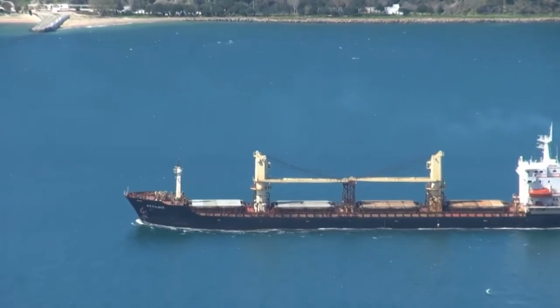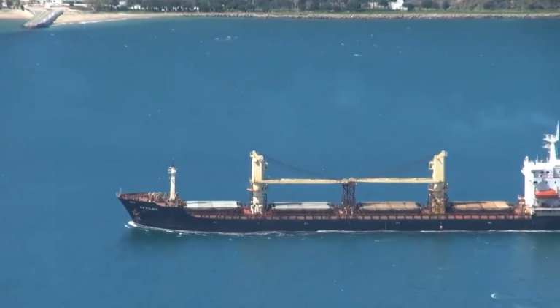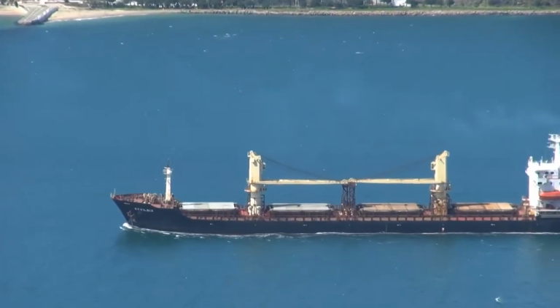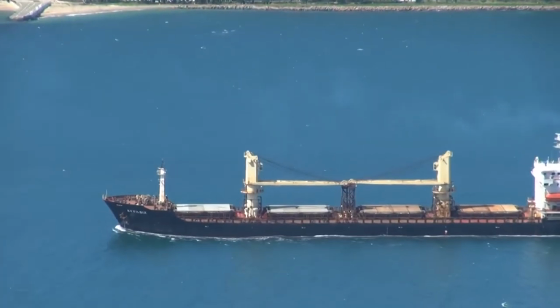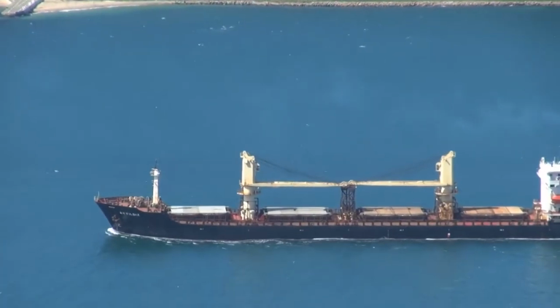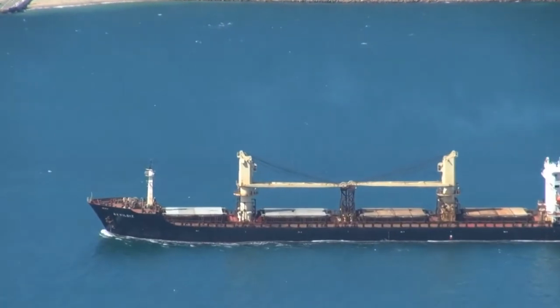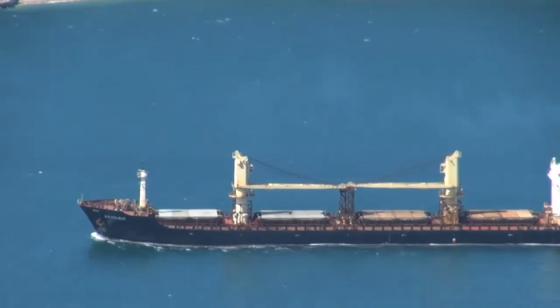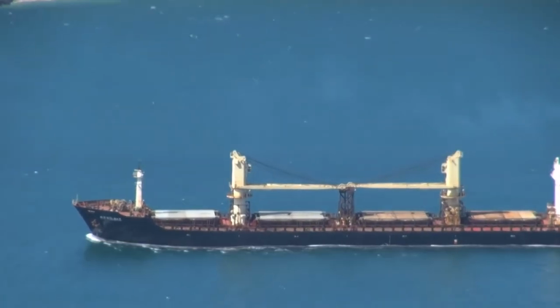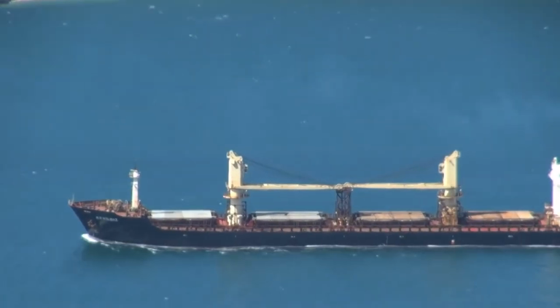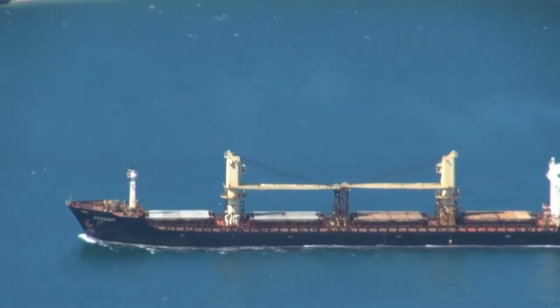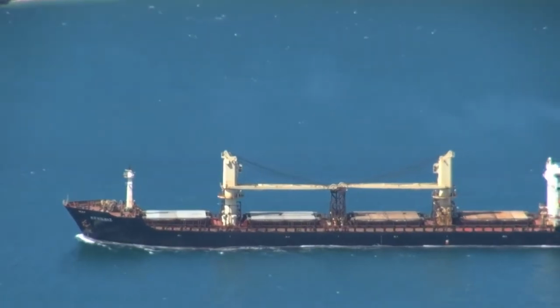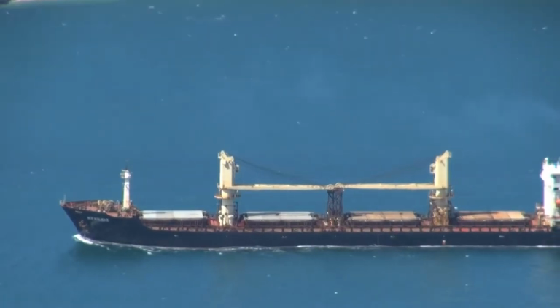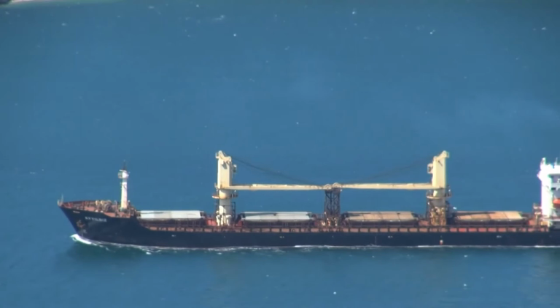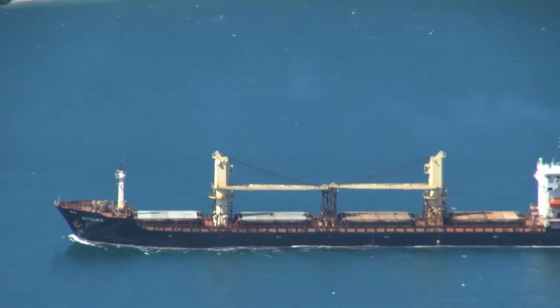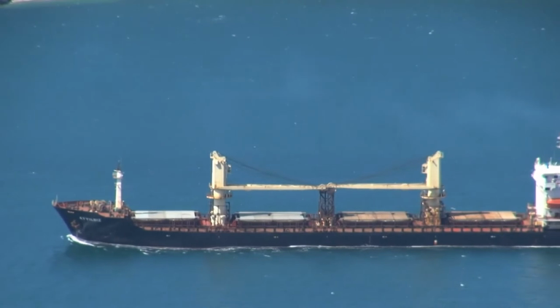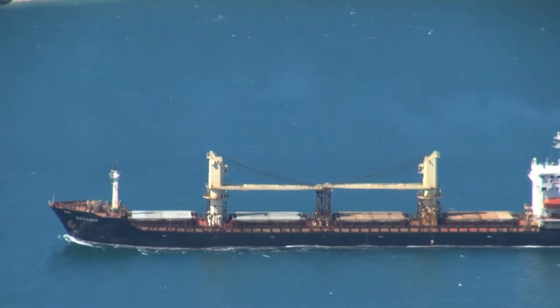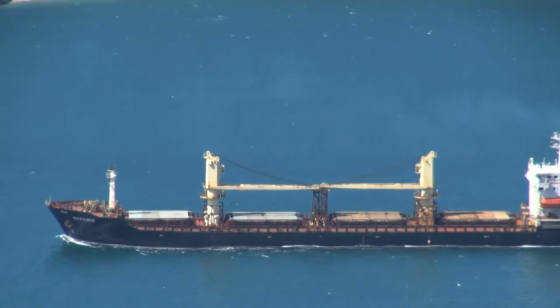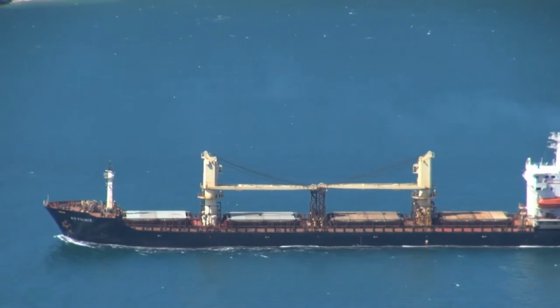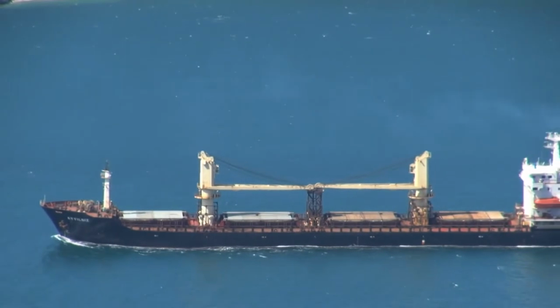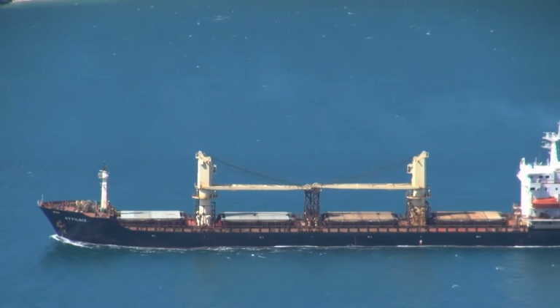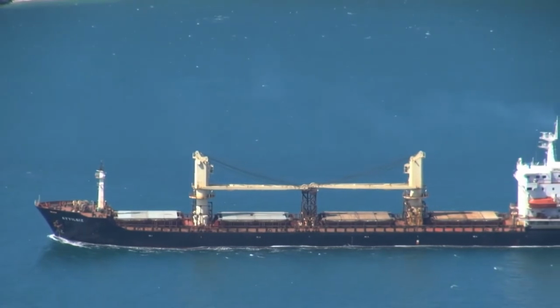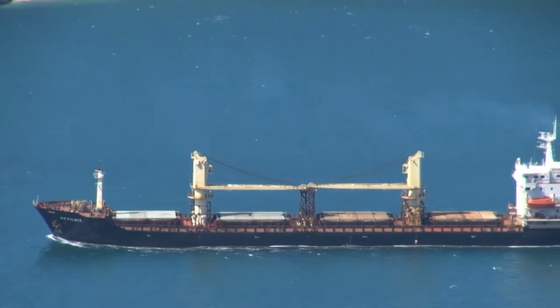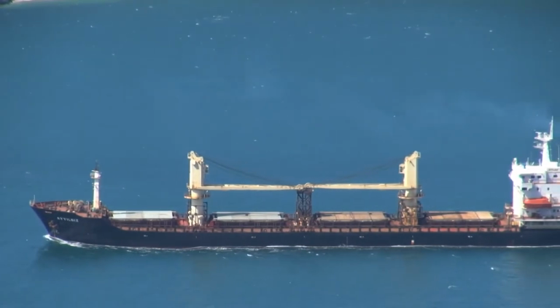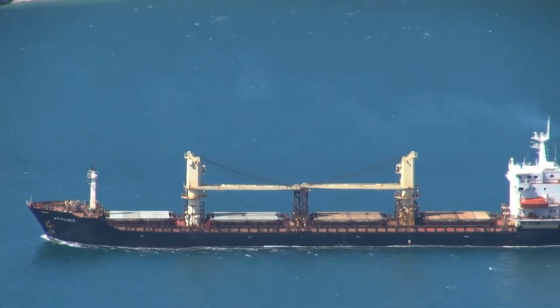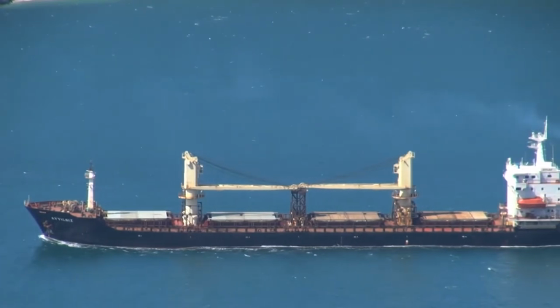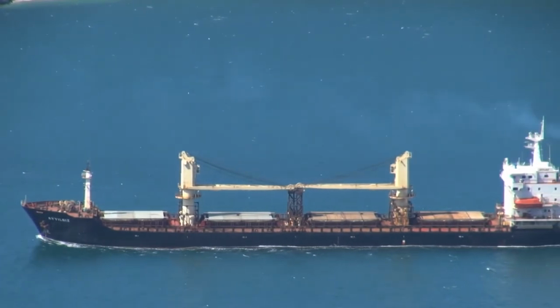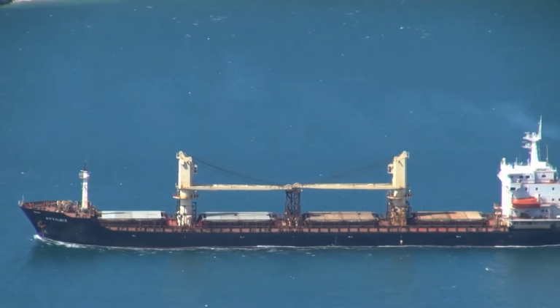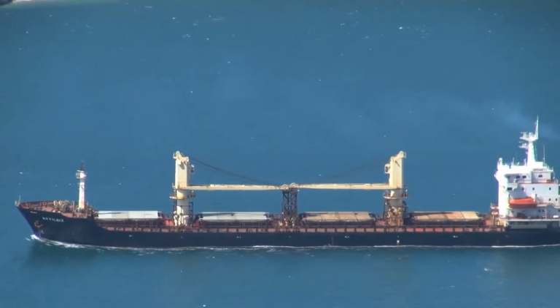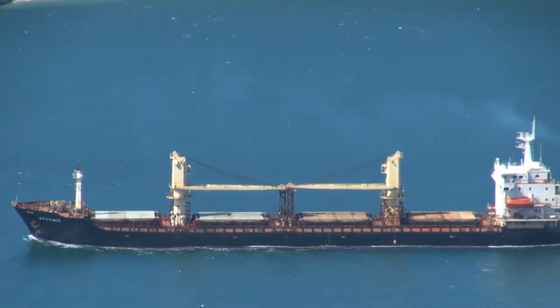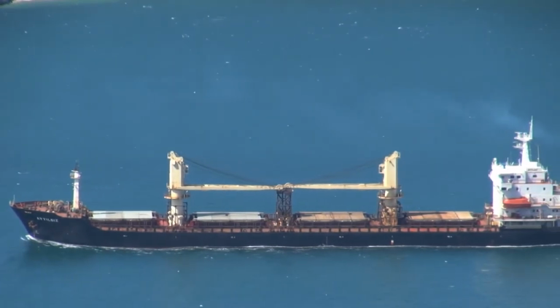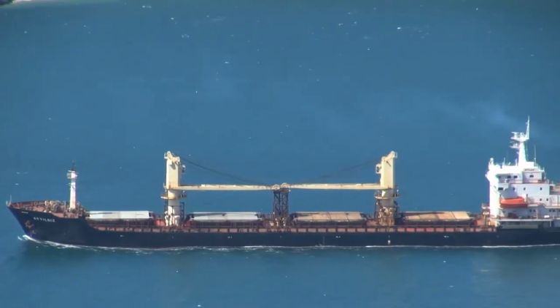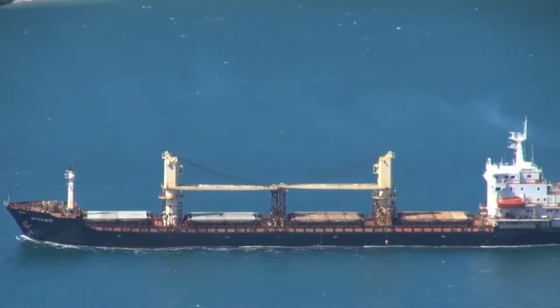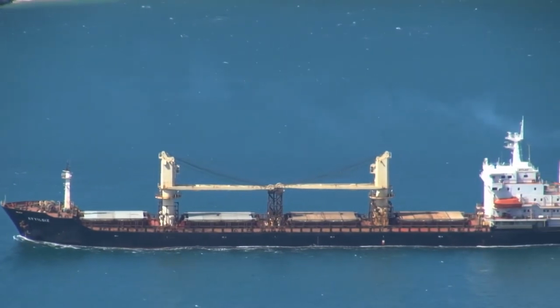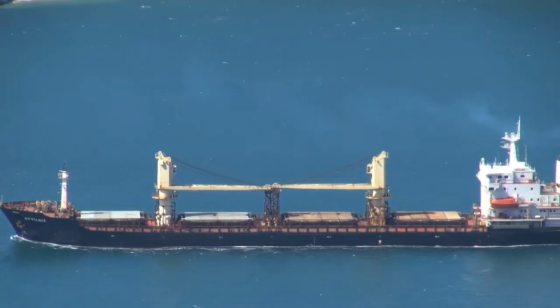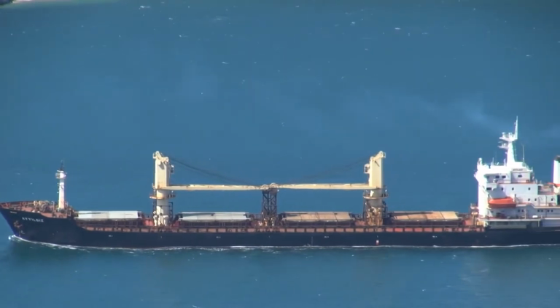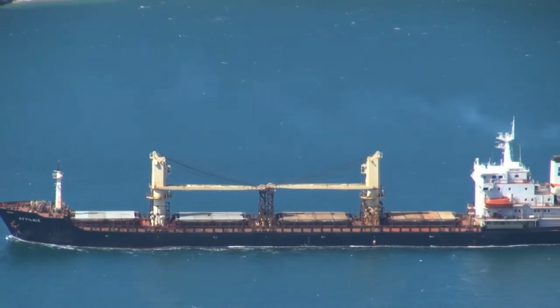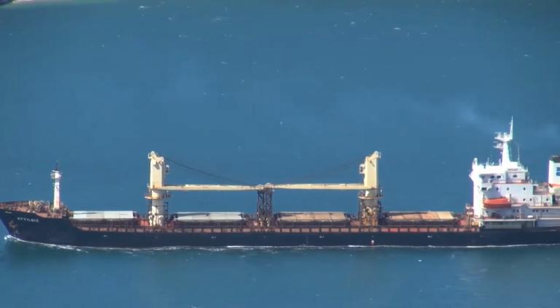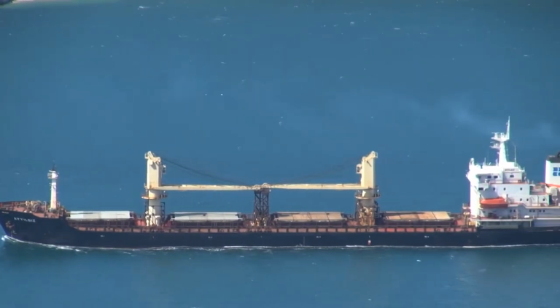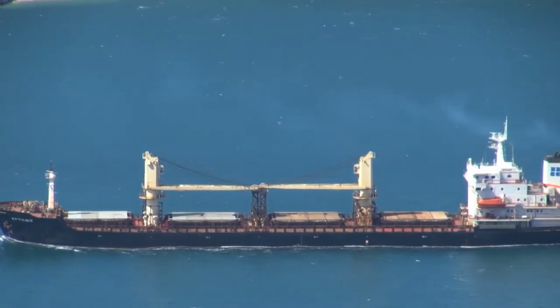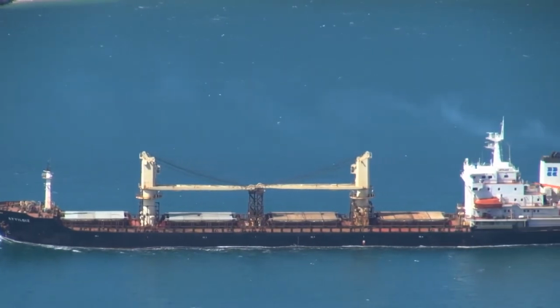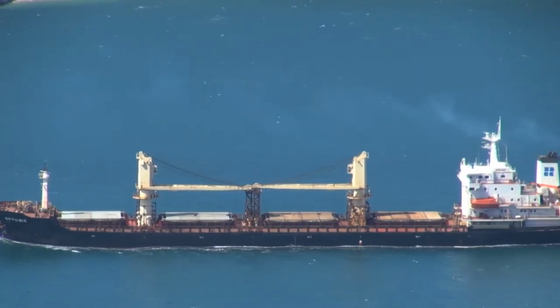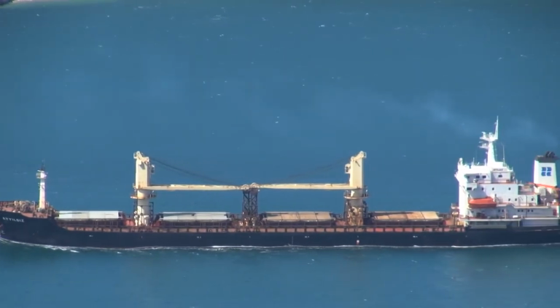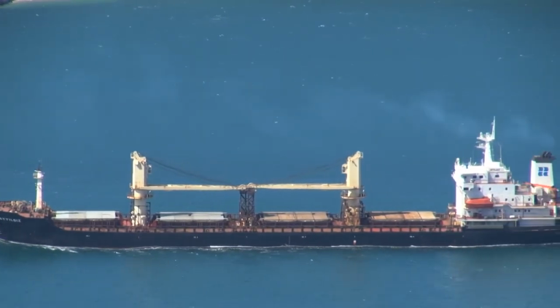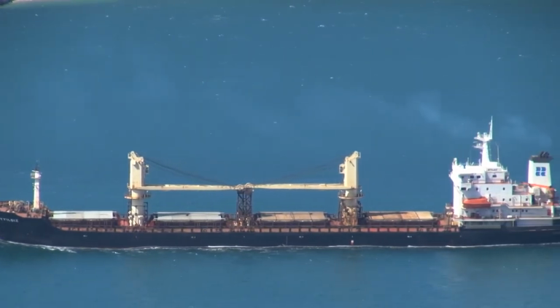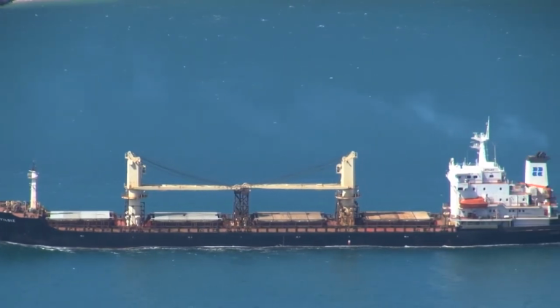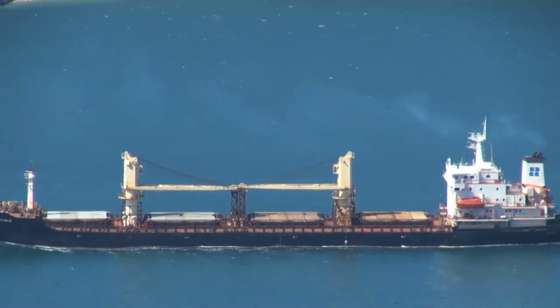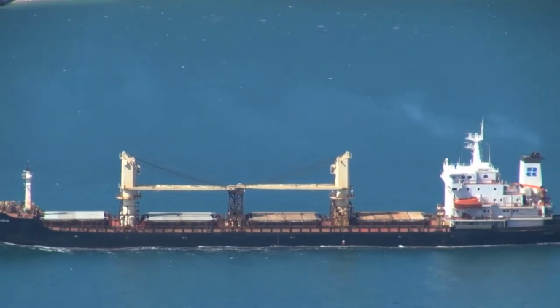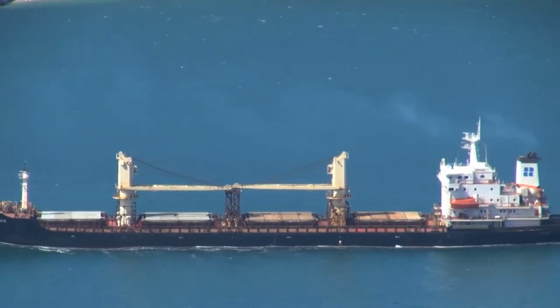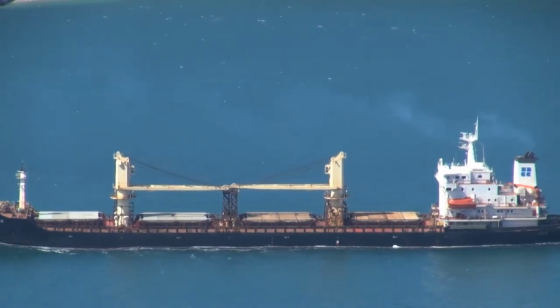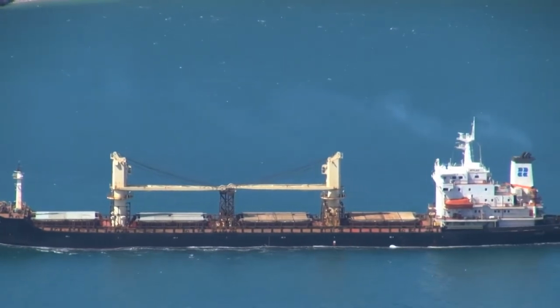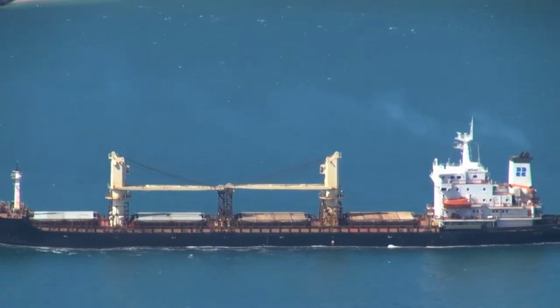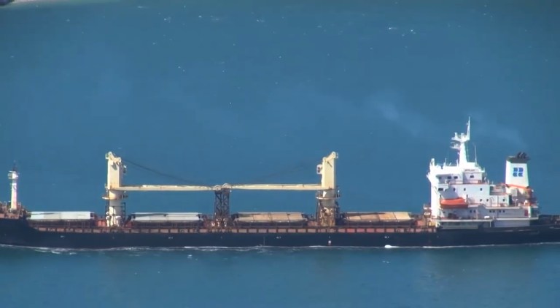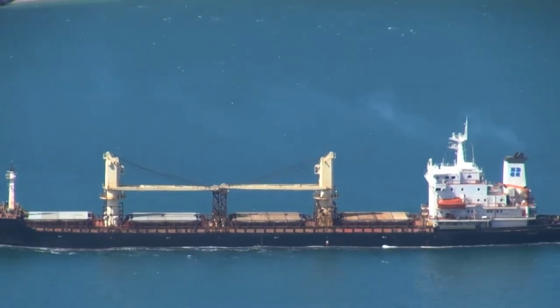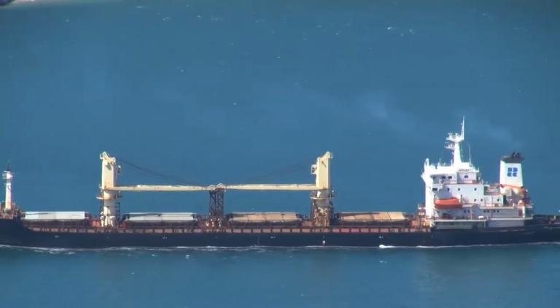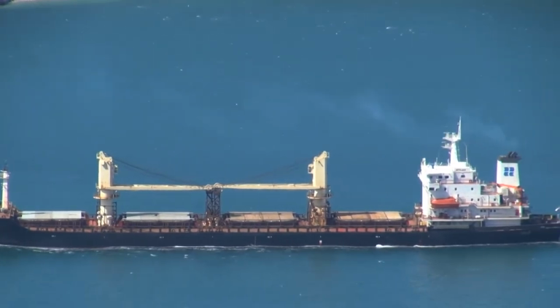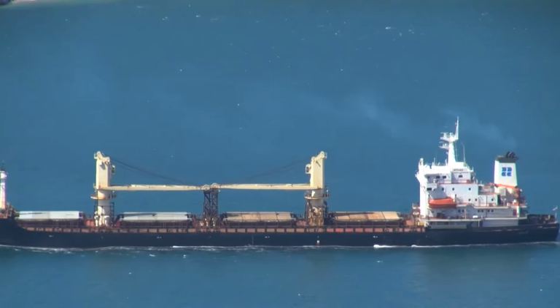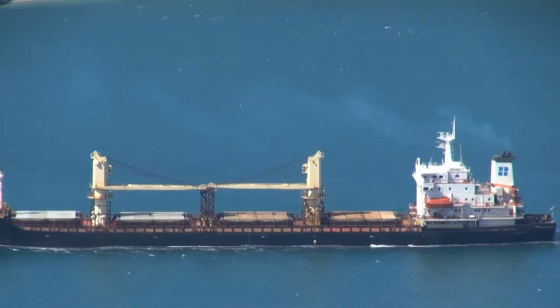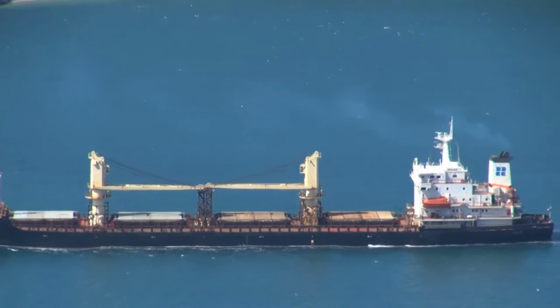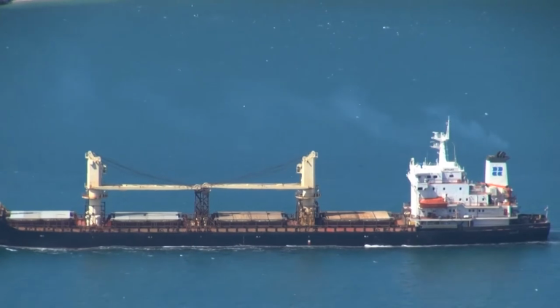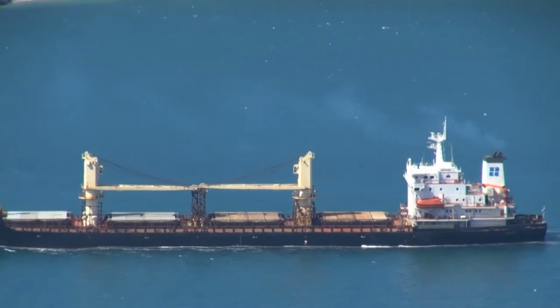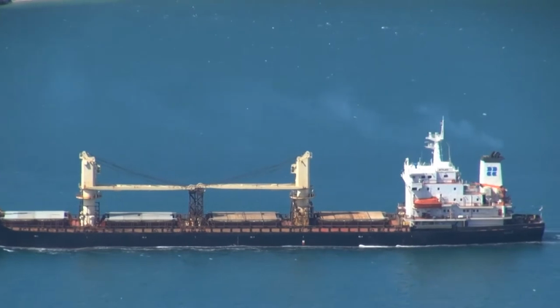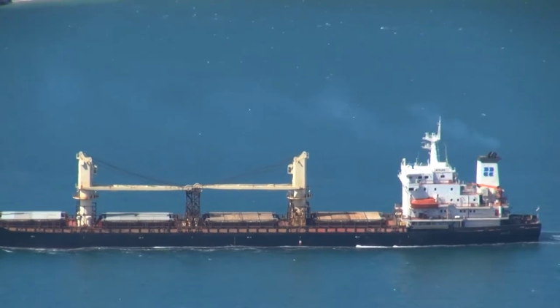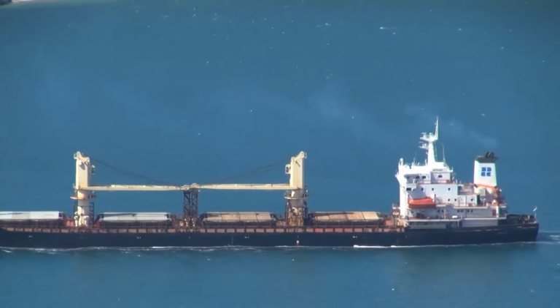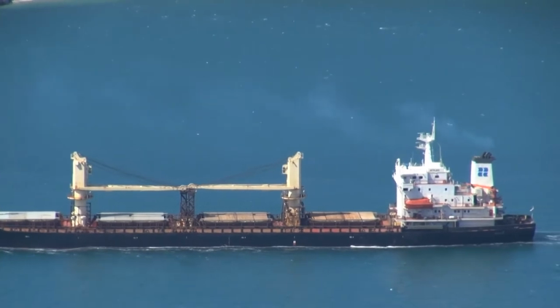With some ships costing over $130,000 a day to lease, nobody wants unnecessary delays.